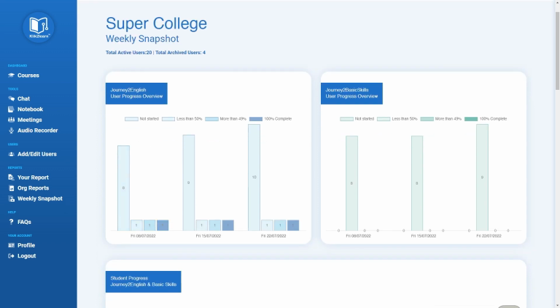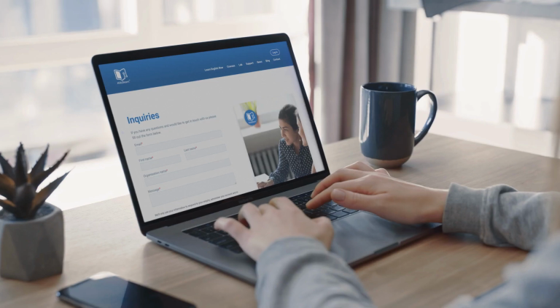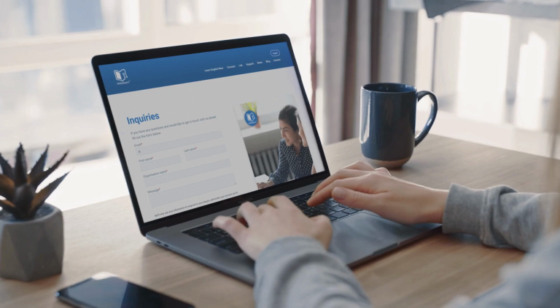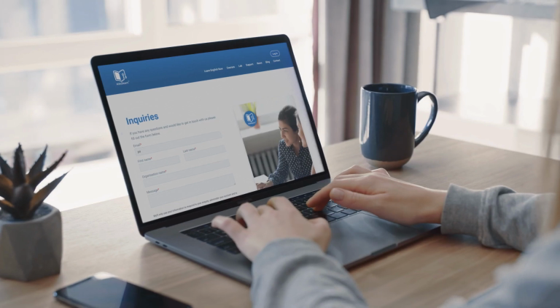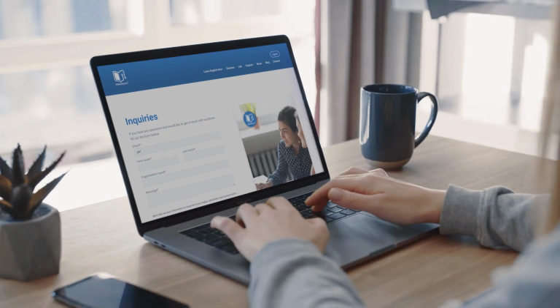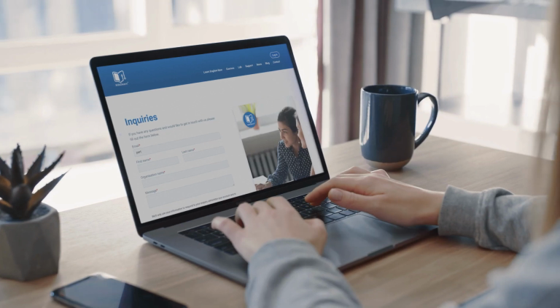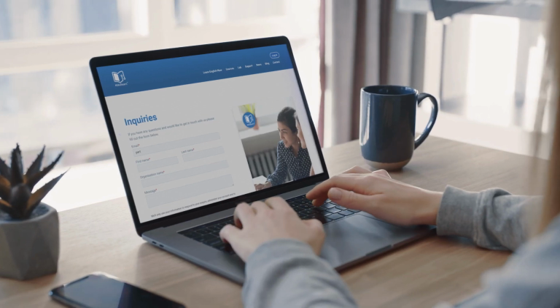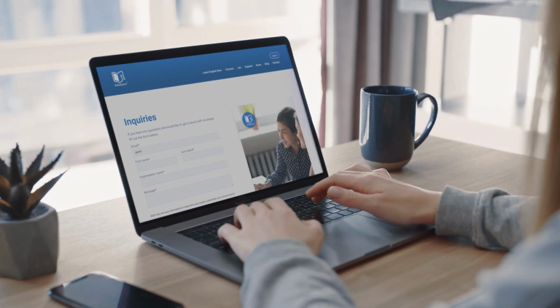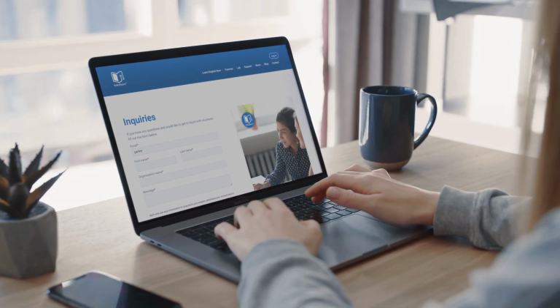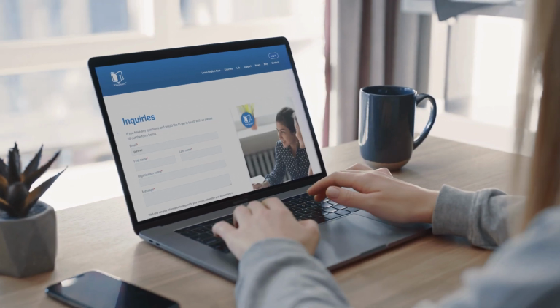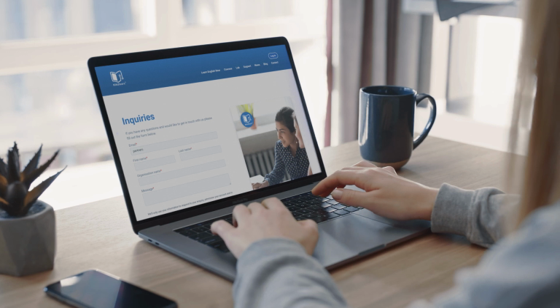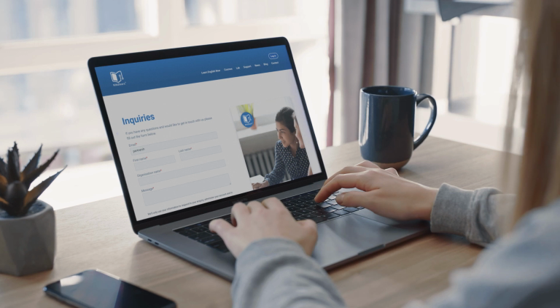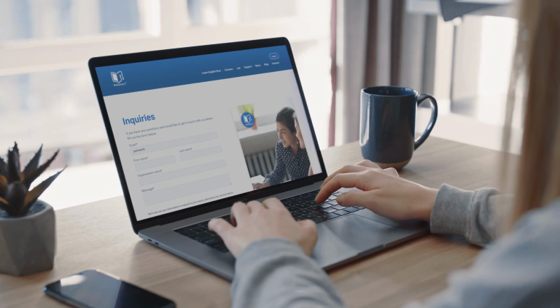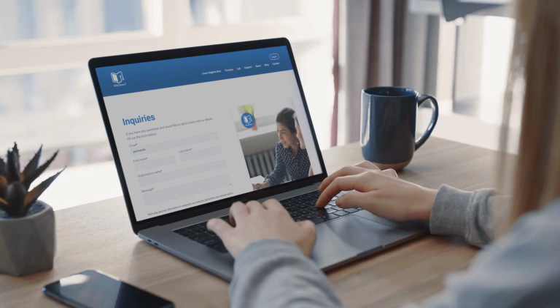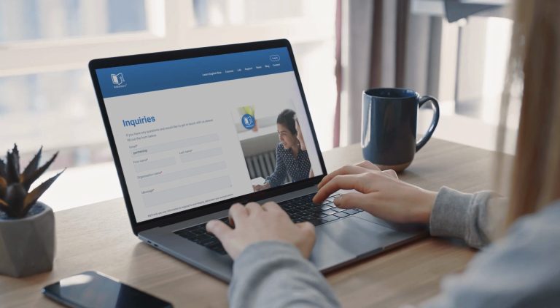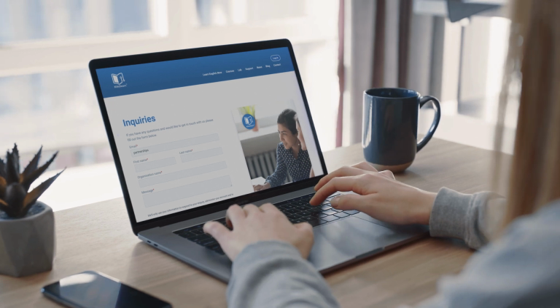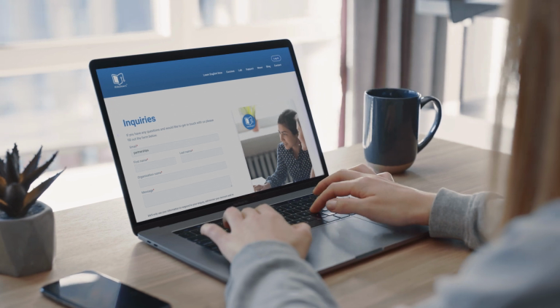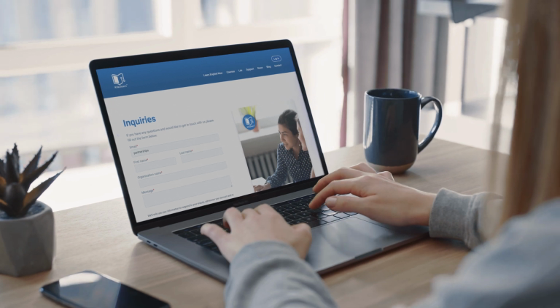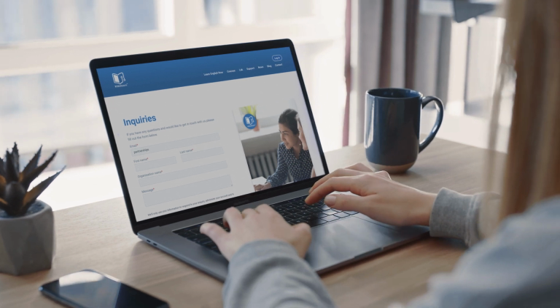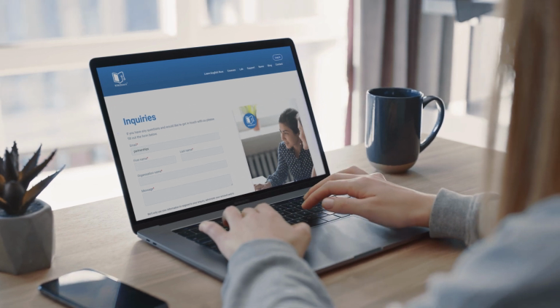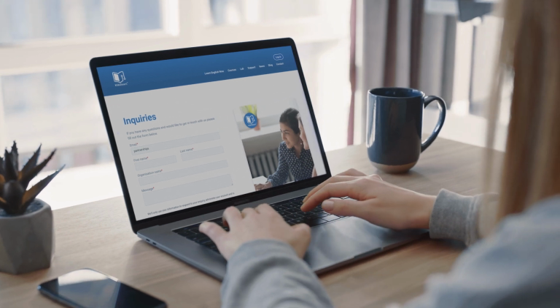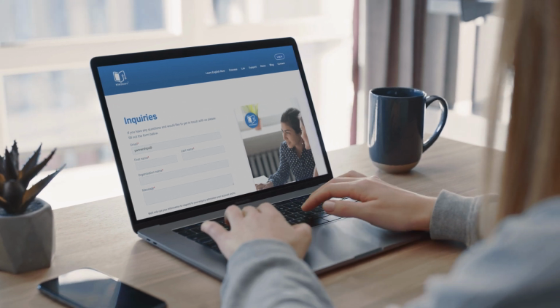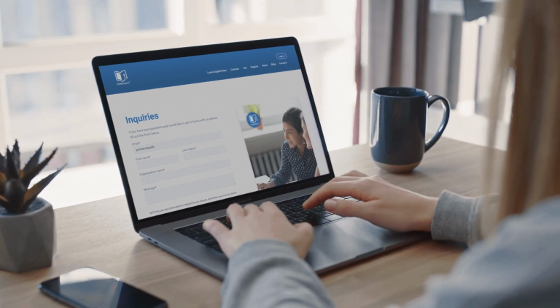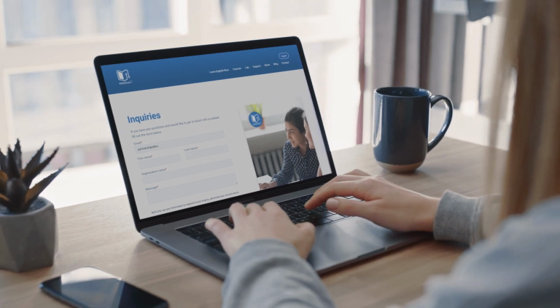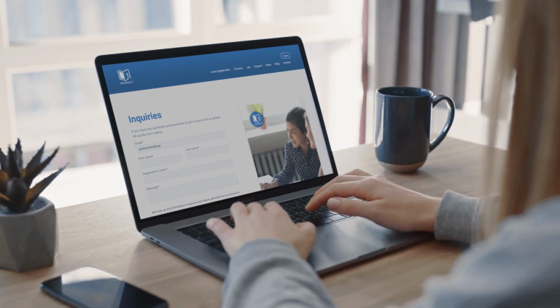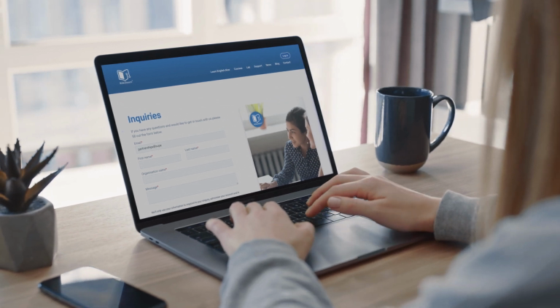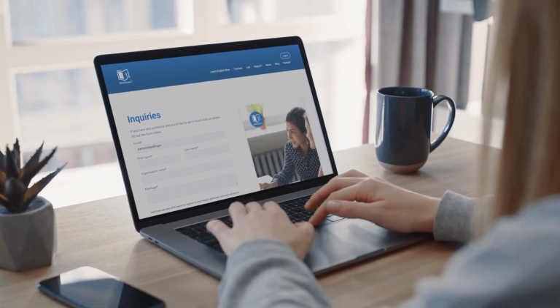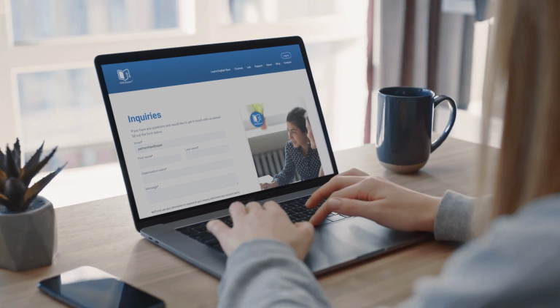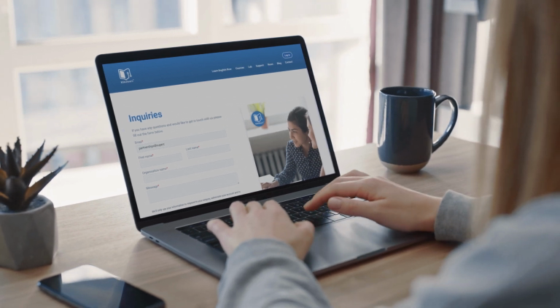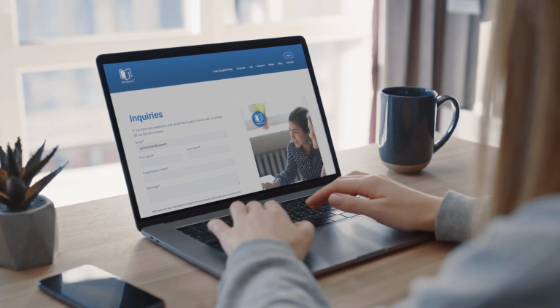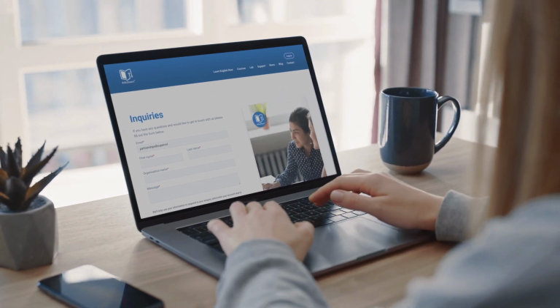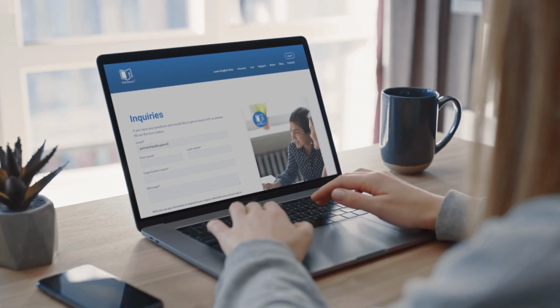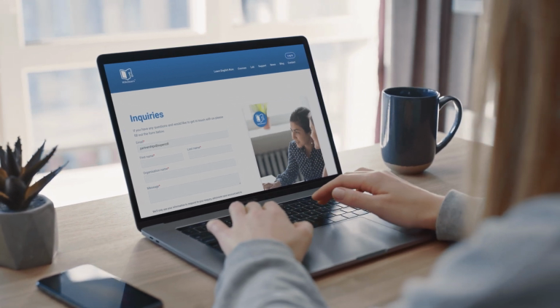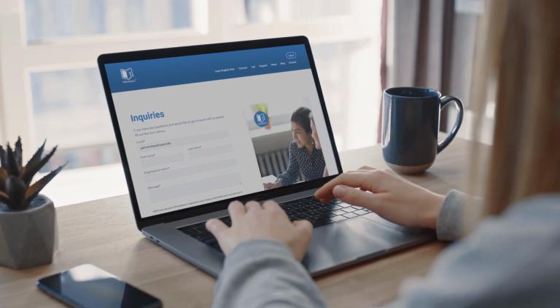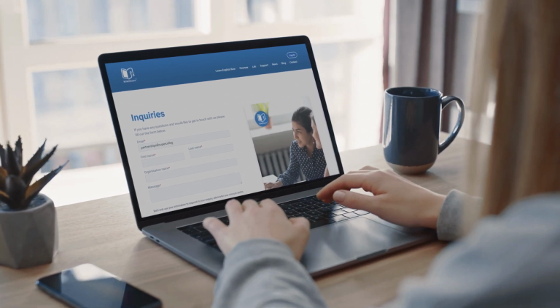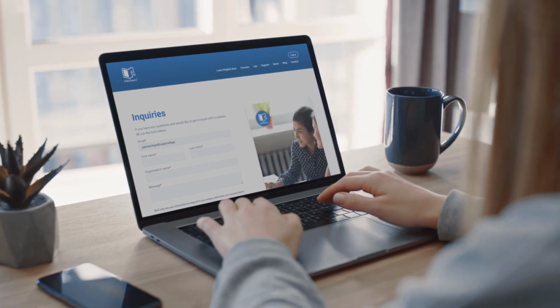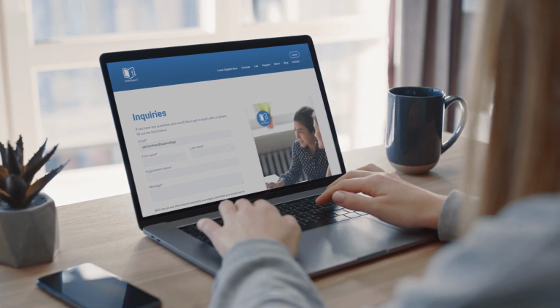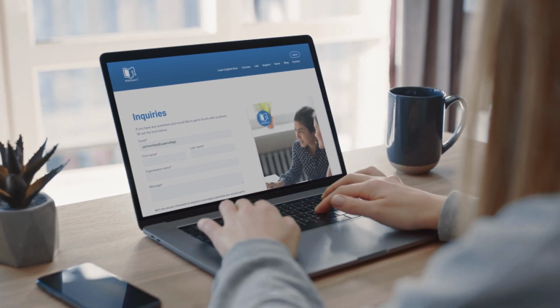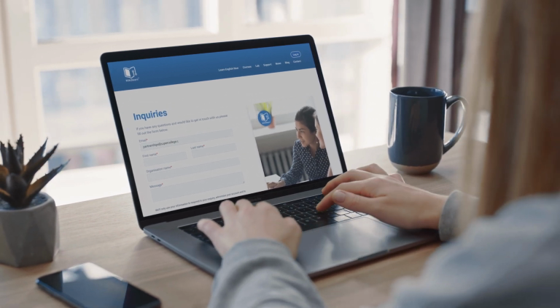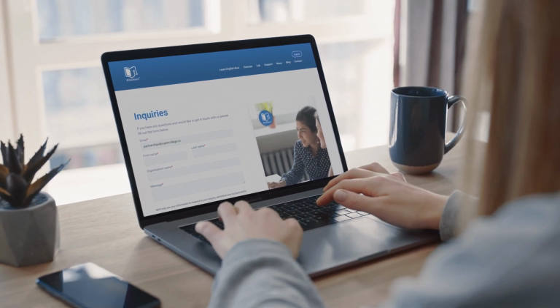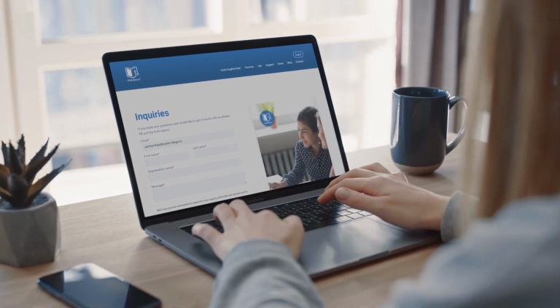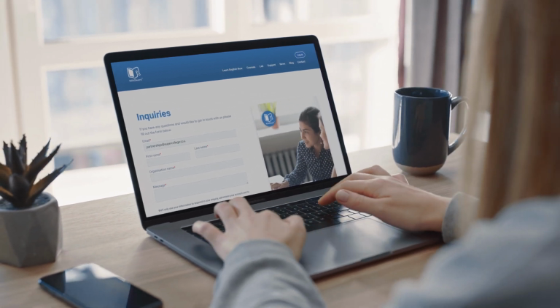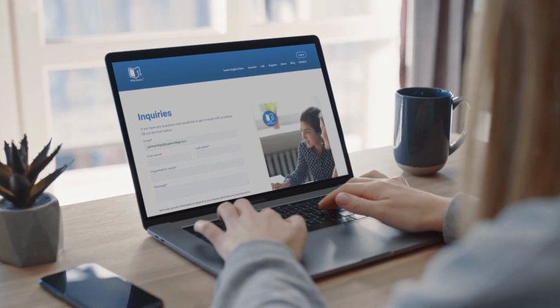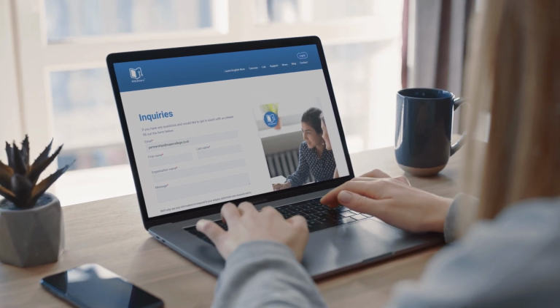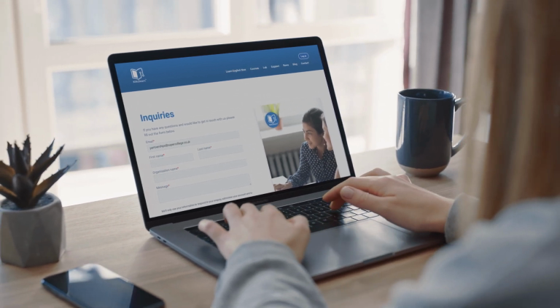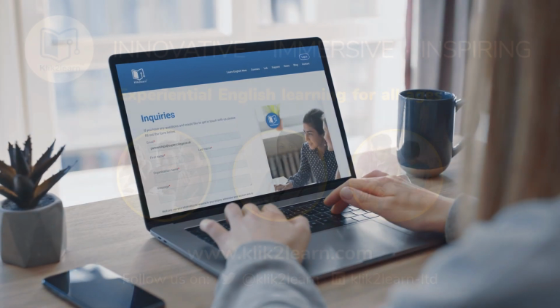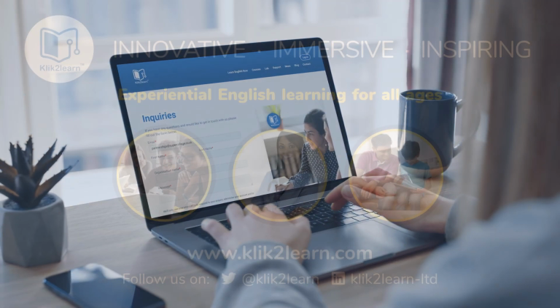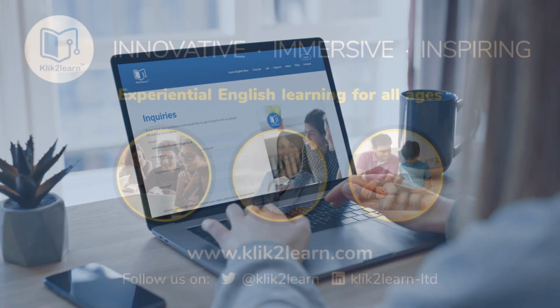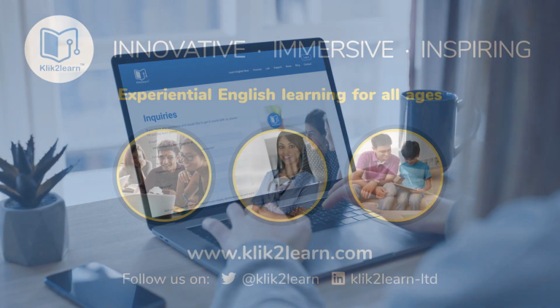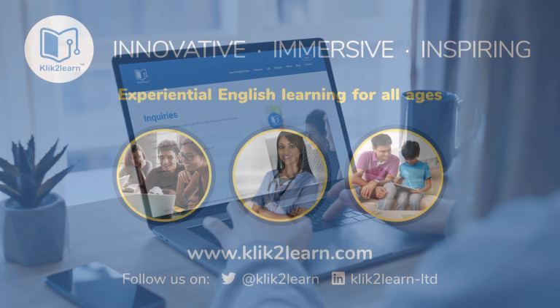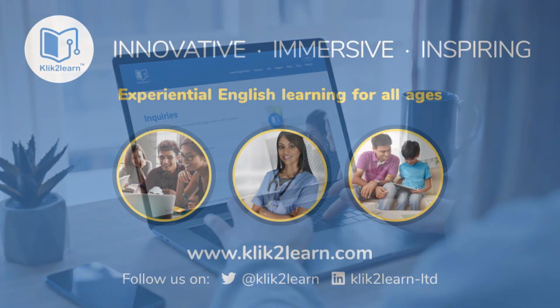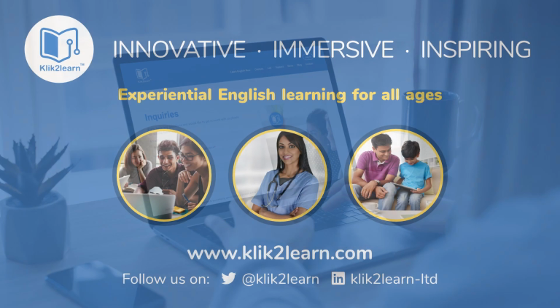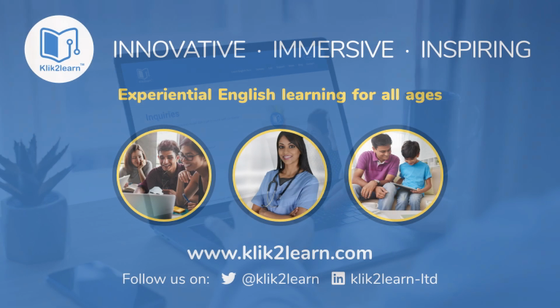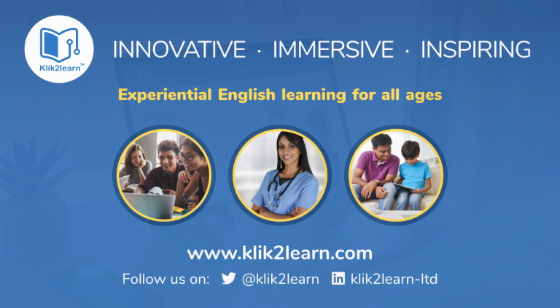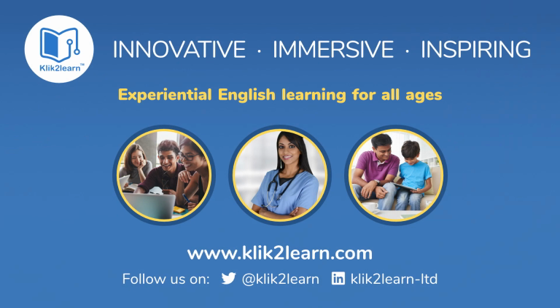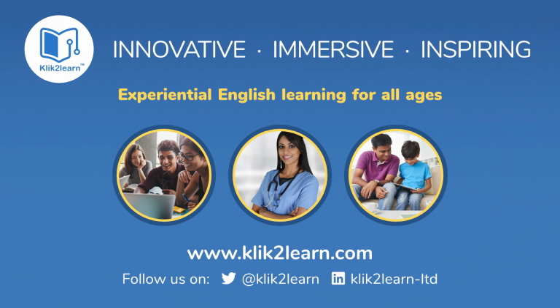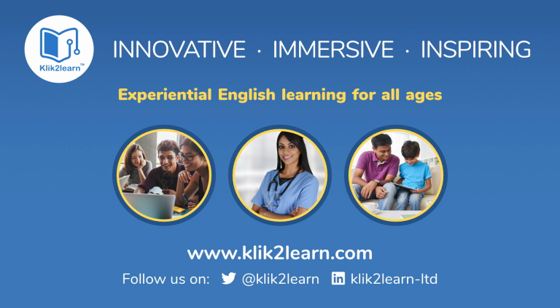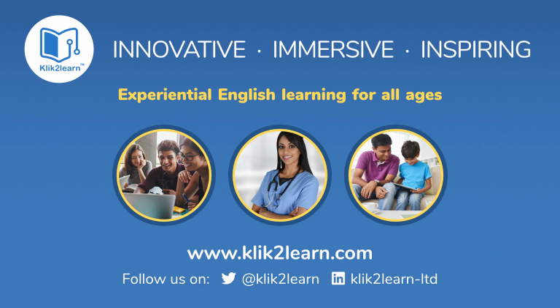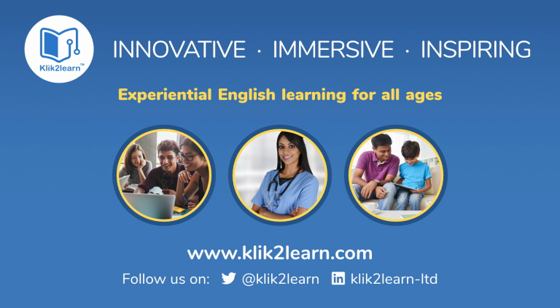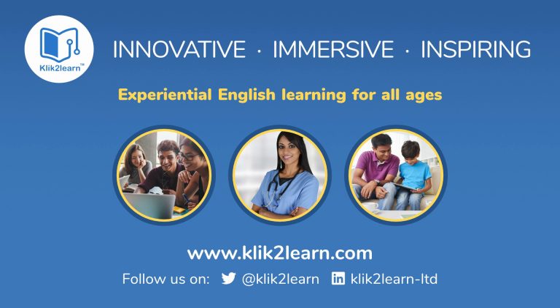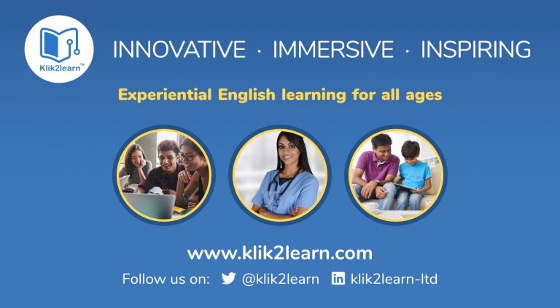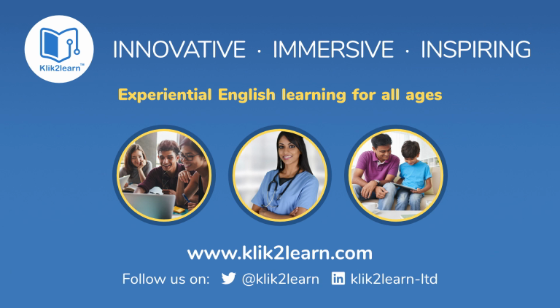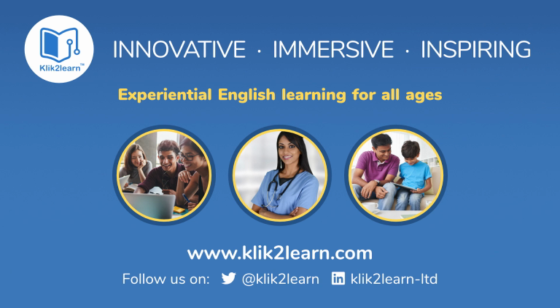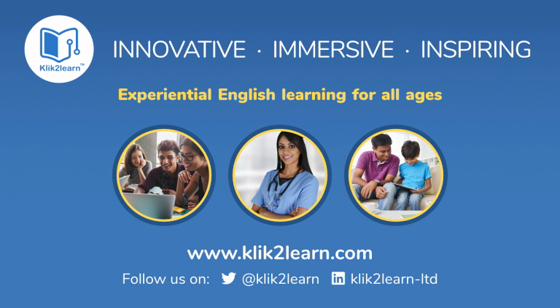Contact us to arrange a demo or pilot and find out how we can make the Click2Learn Digital Learning Hub work for you and your students.